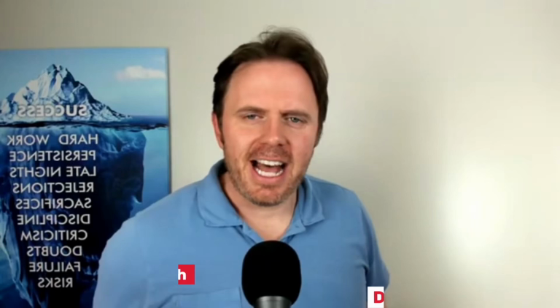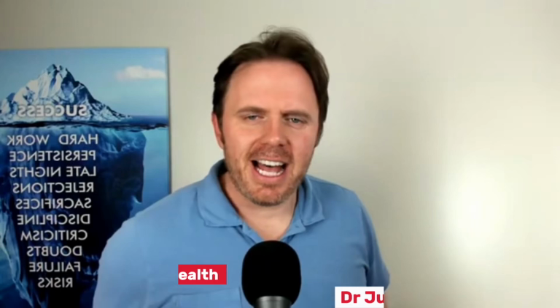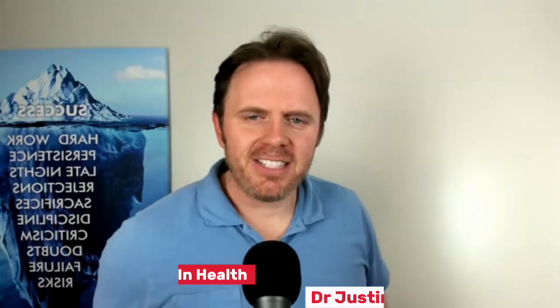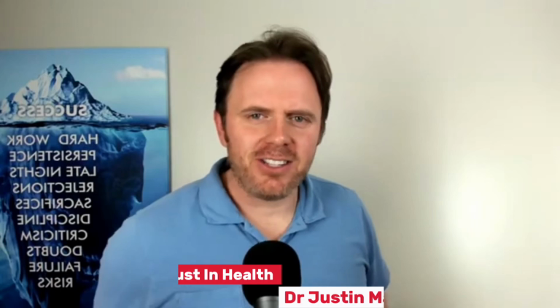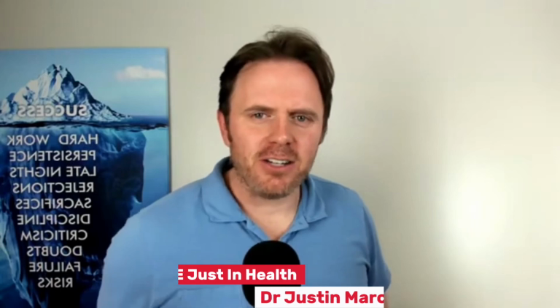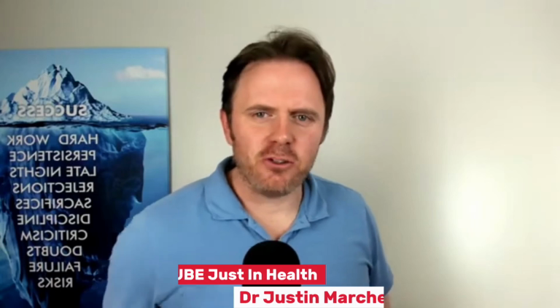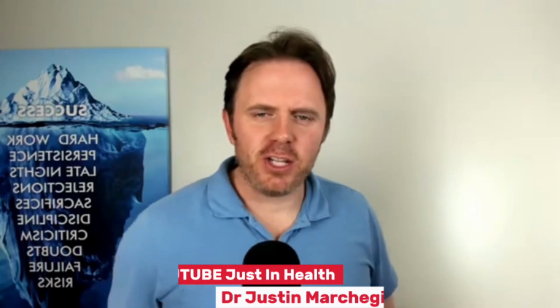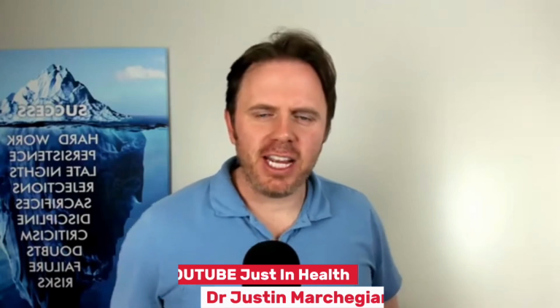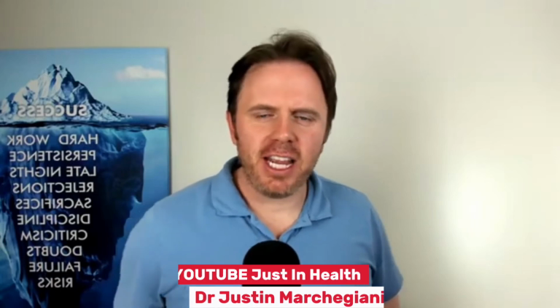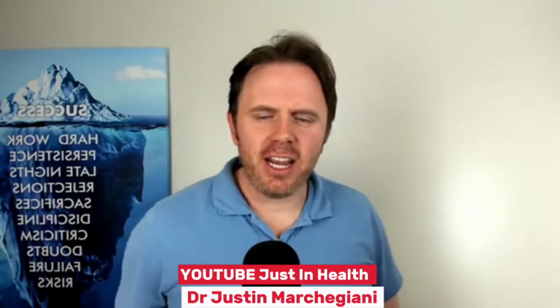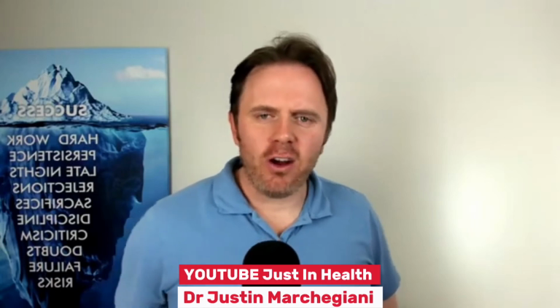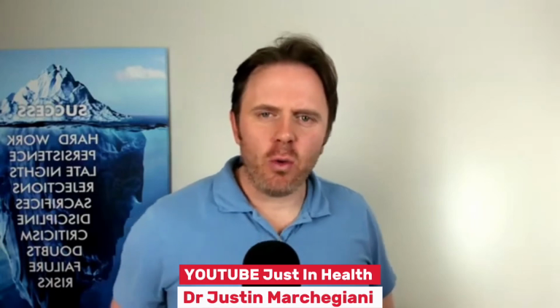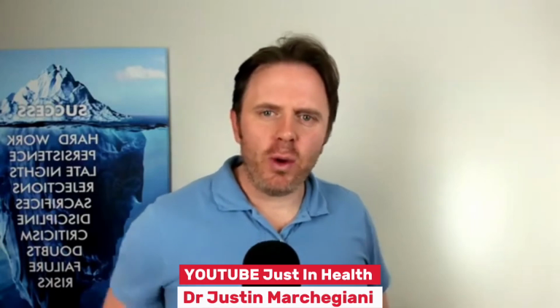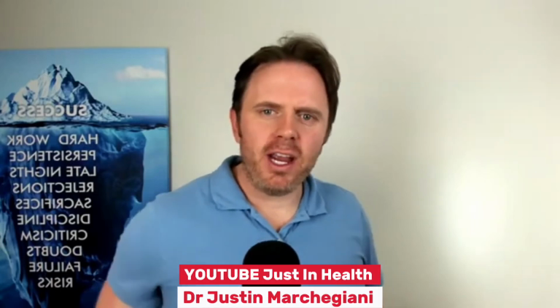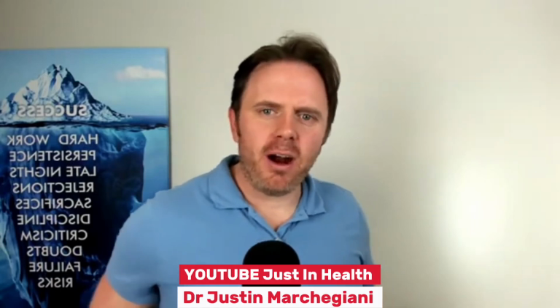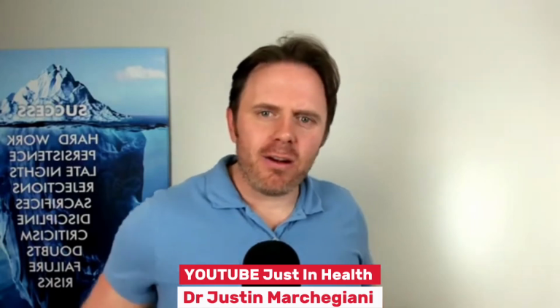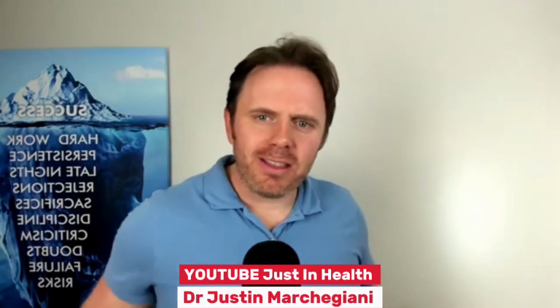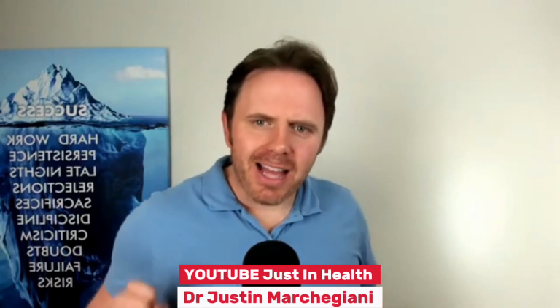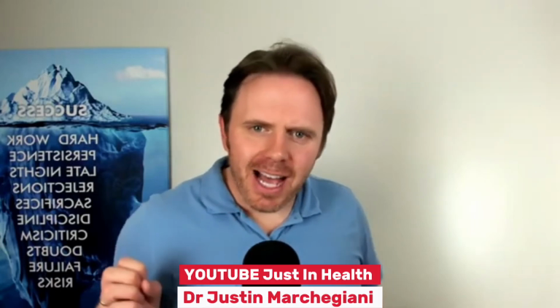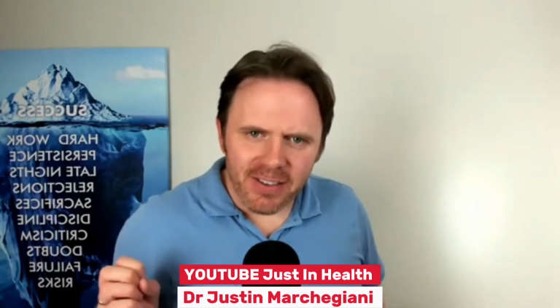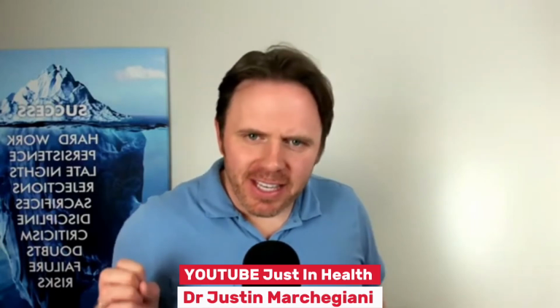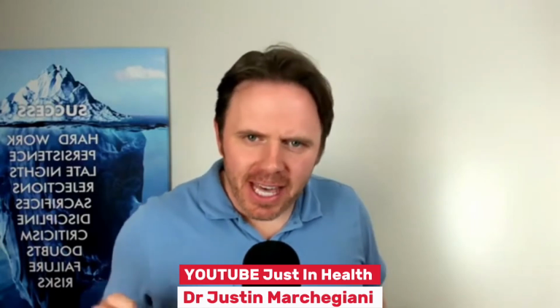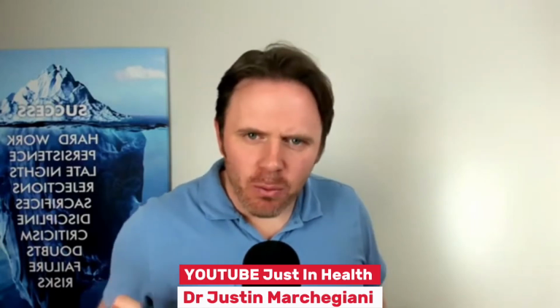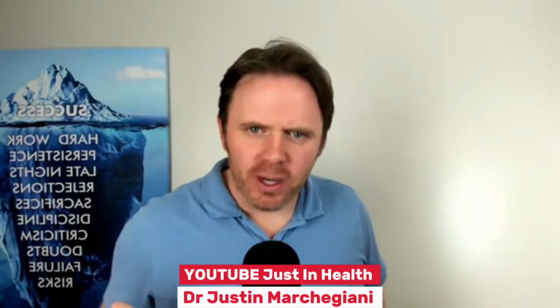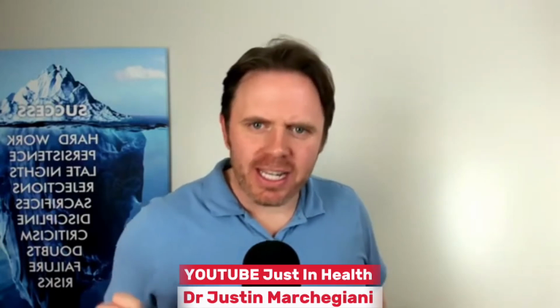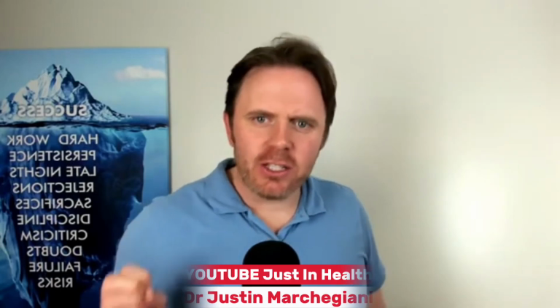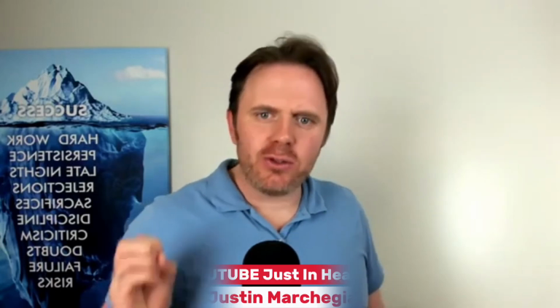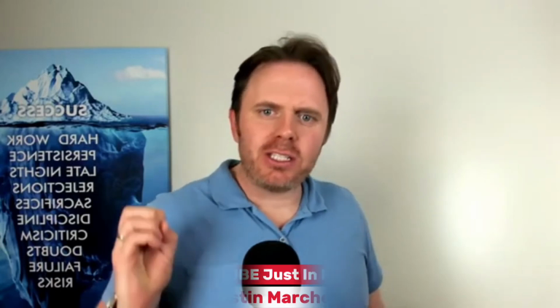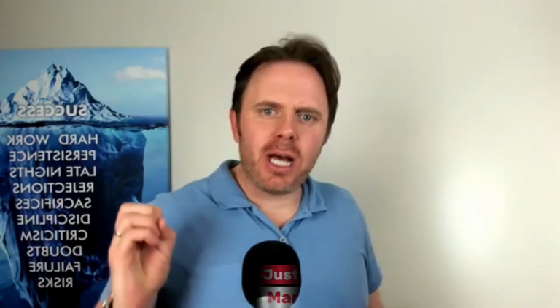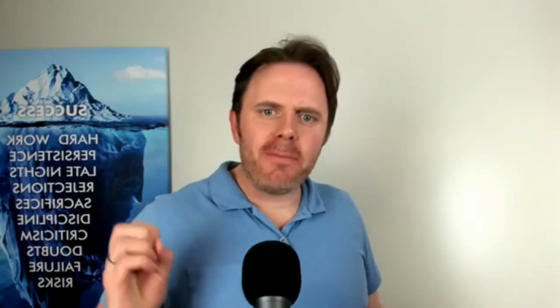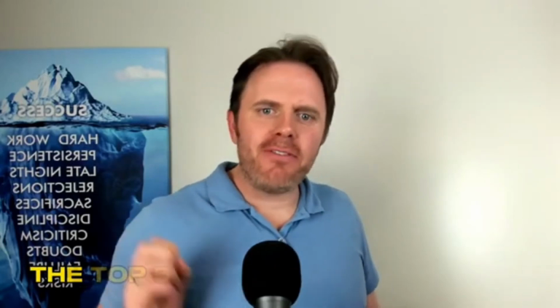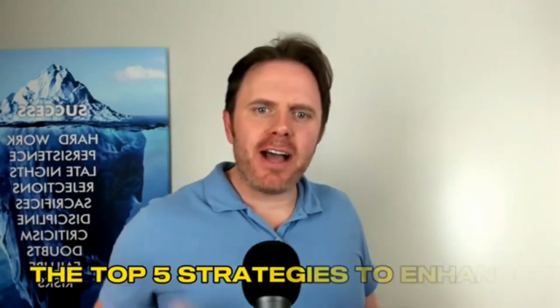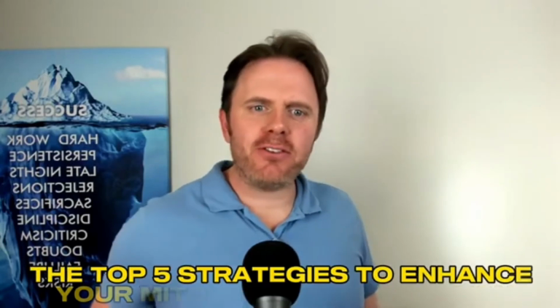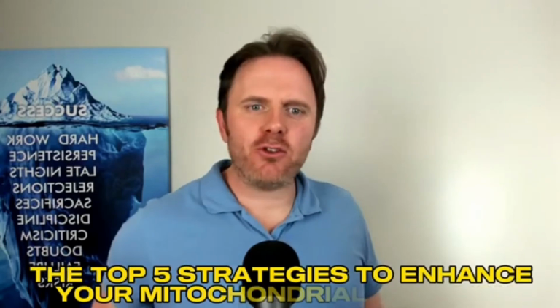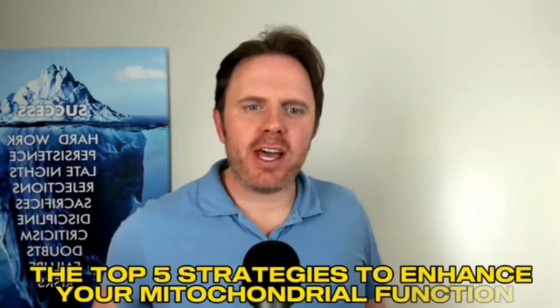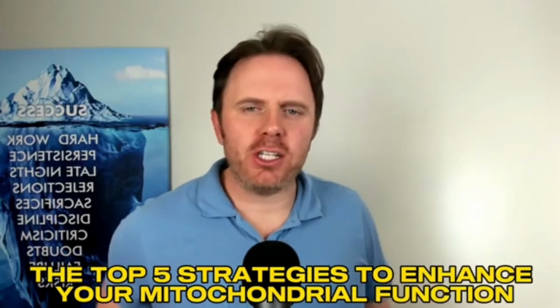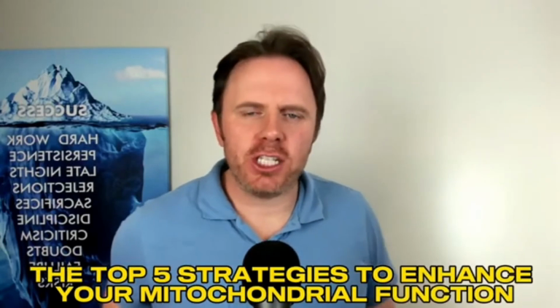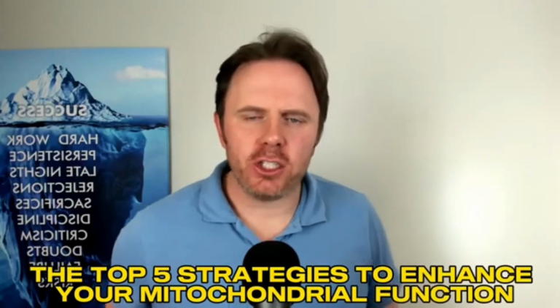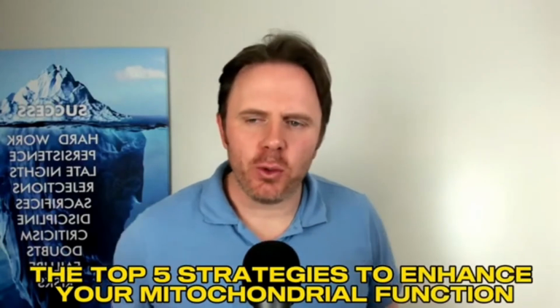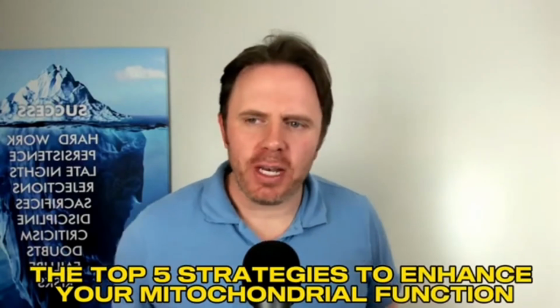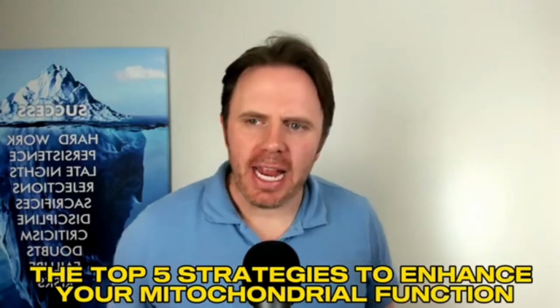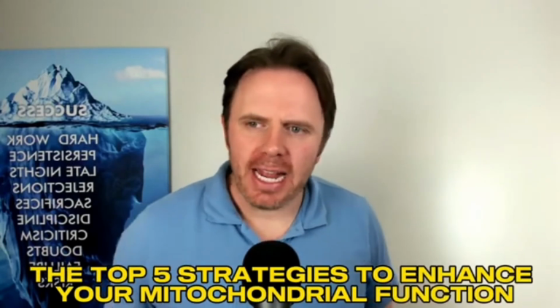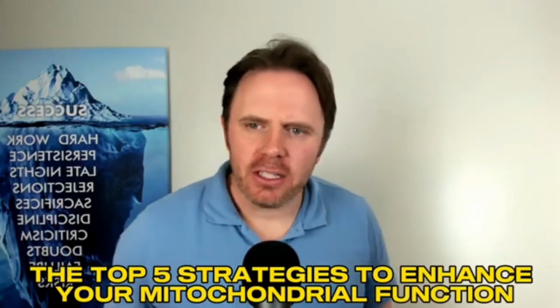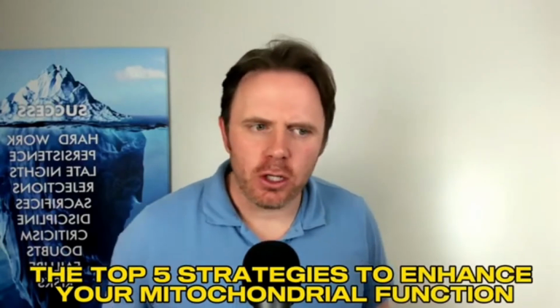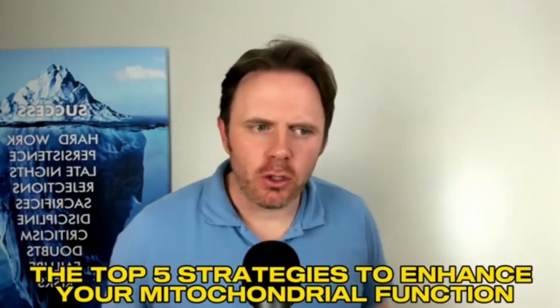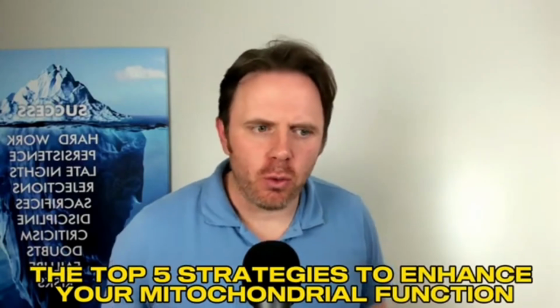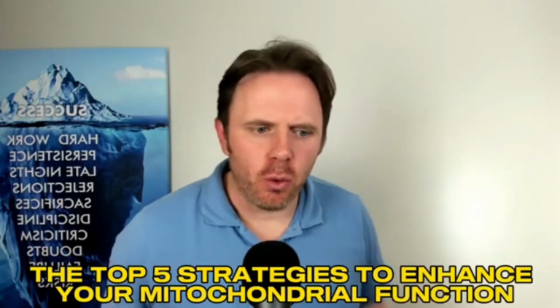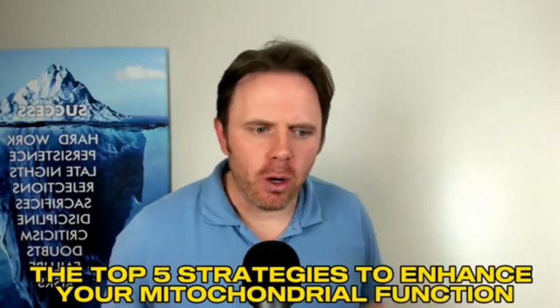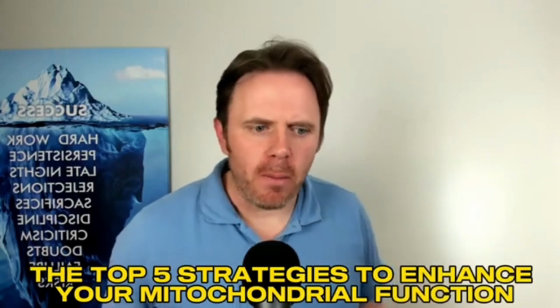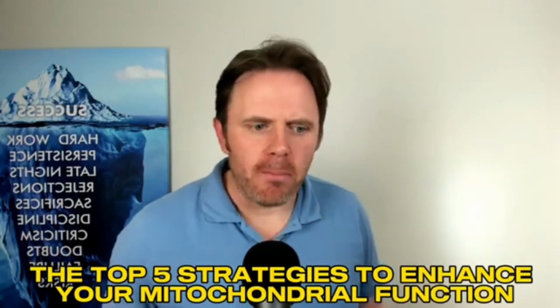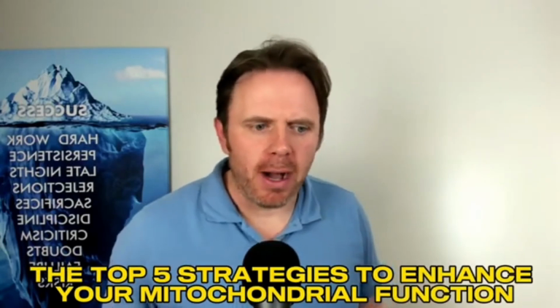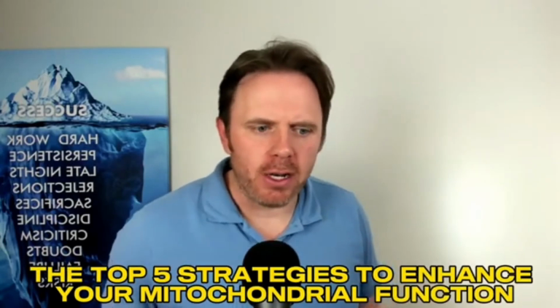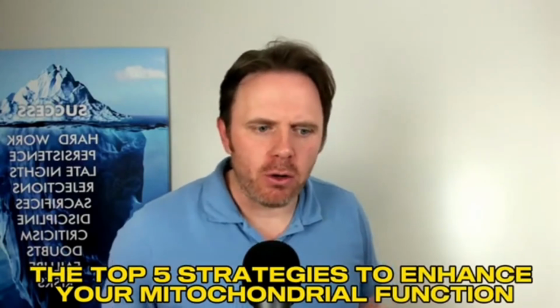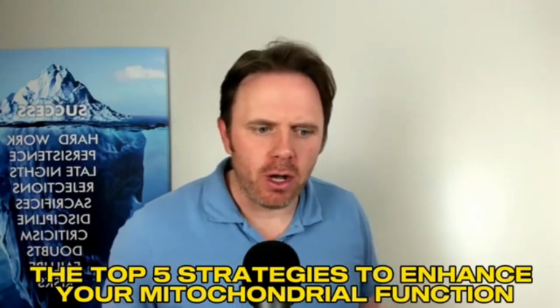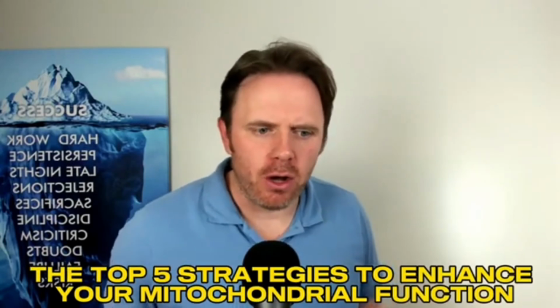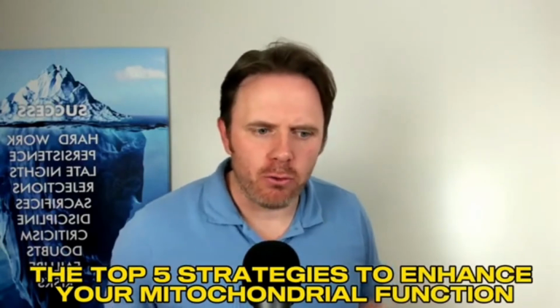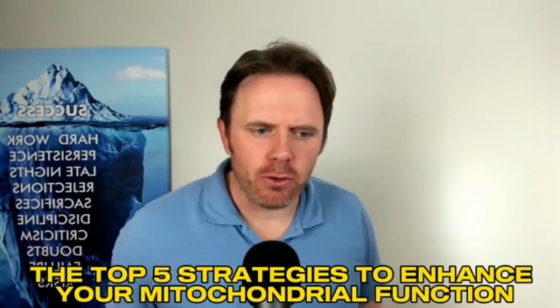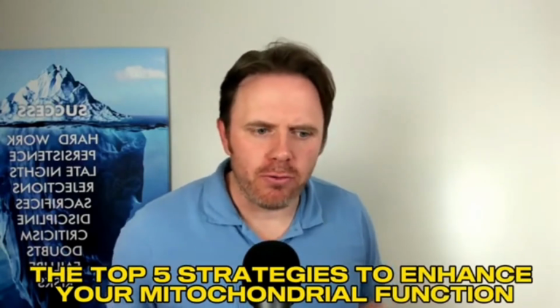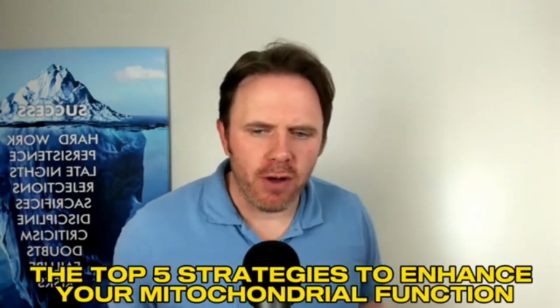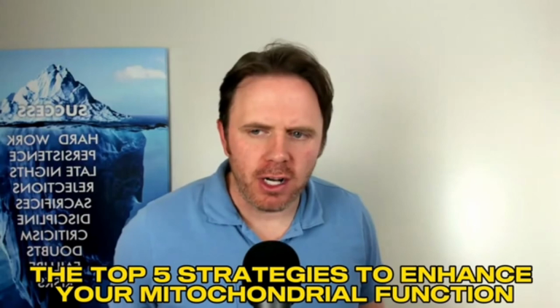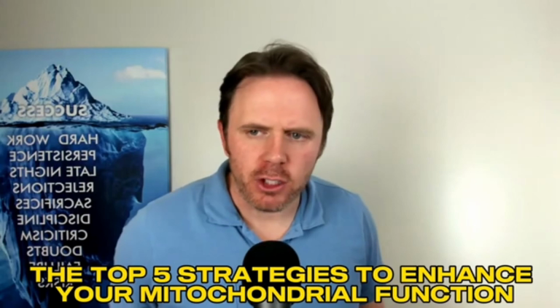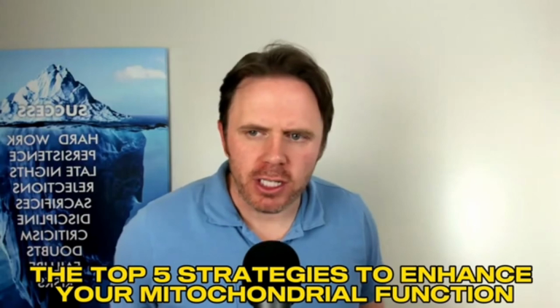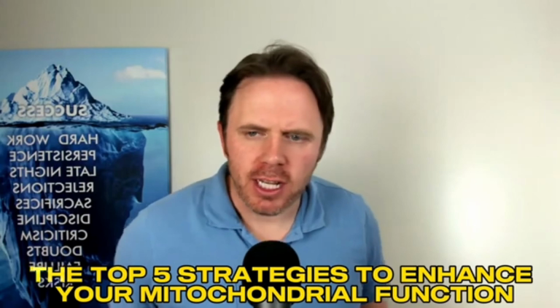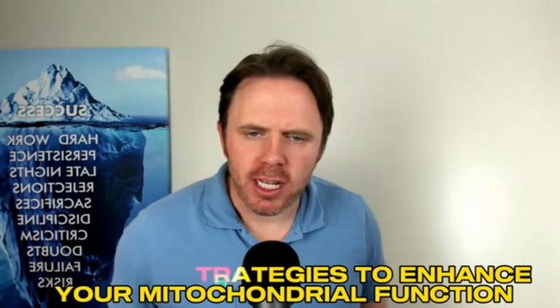Hey guys, Dr. J here. We are live again. We're going to do the top five strategies to enhance your mitochondrial function.